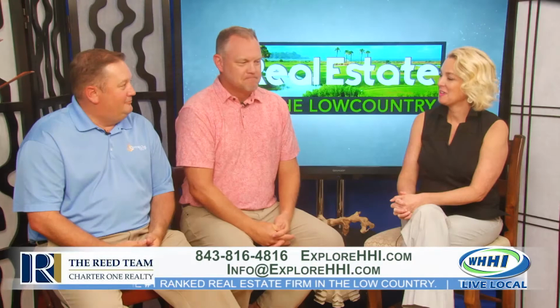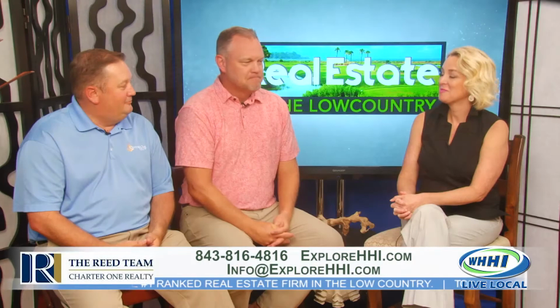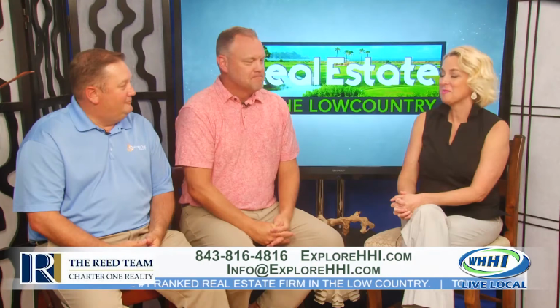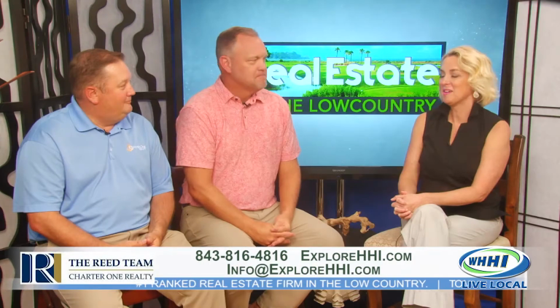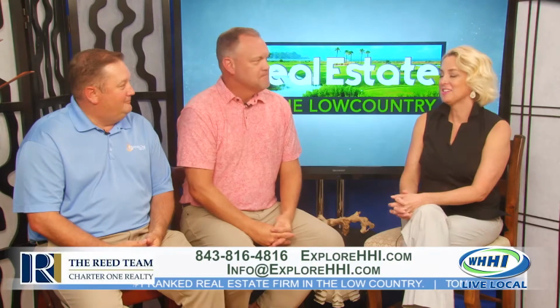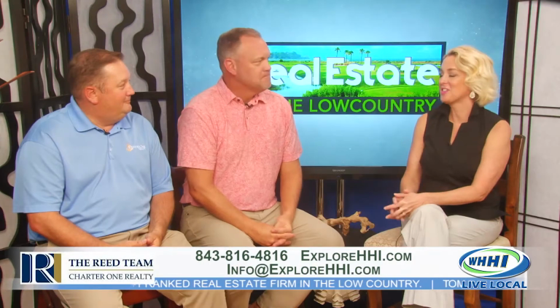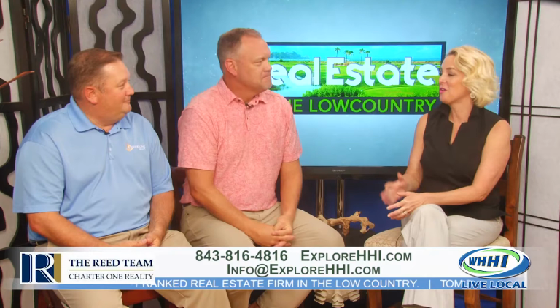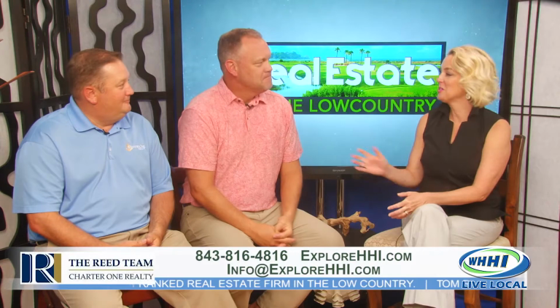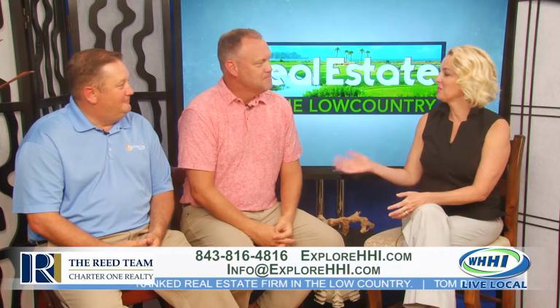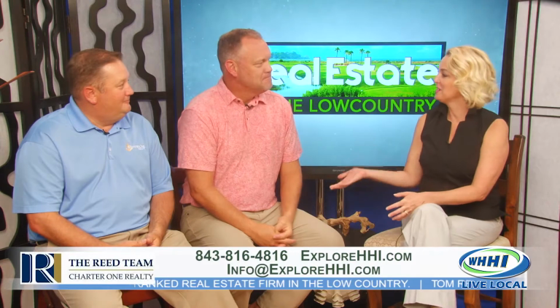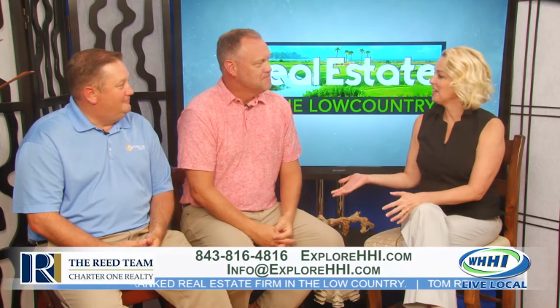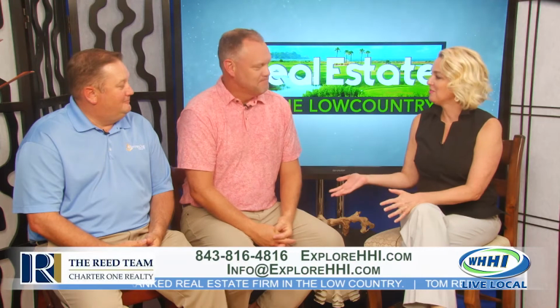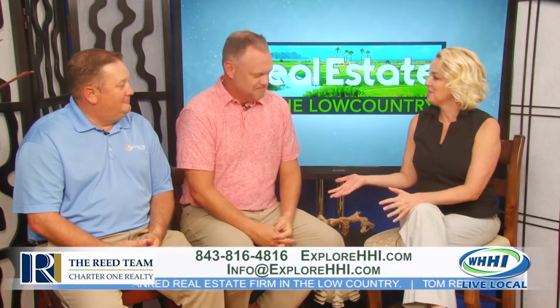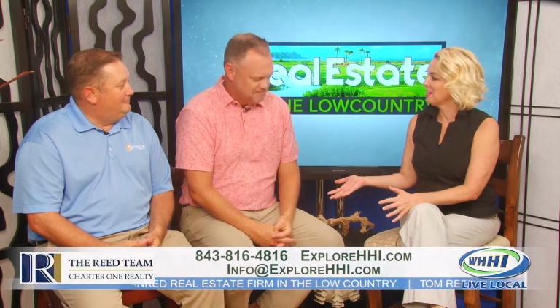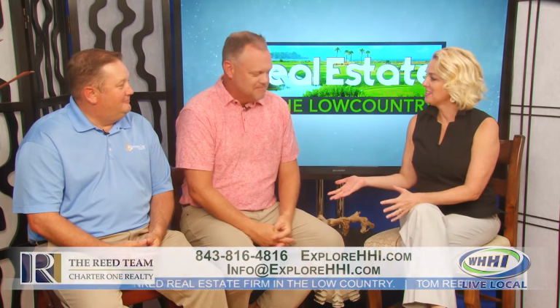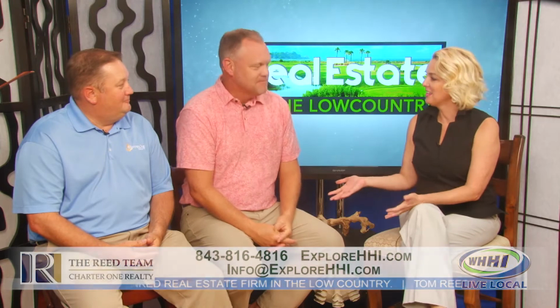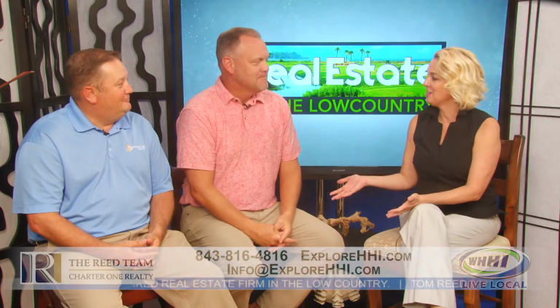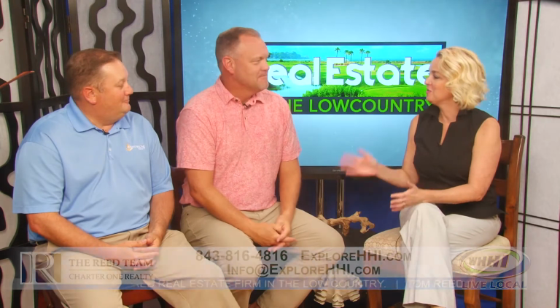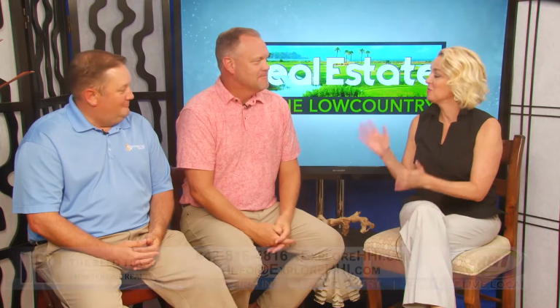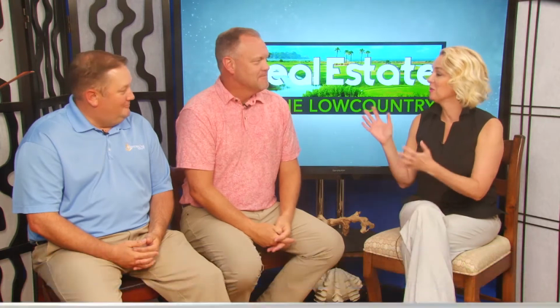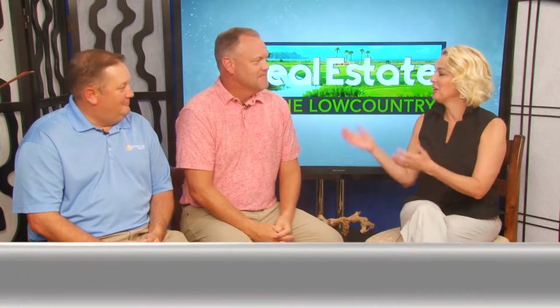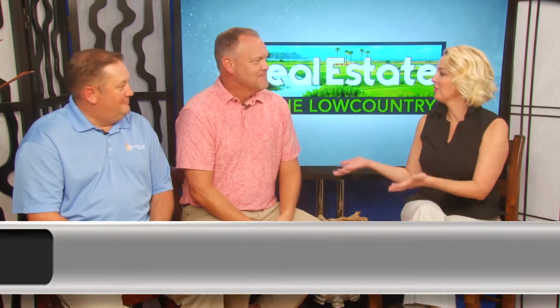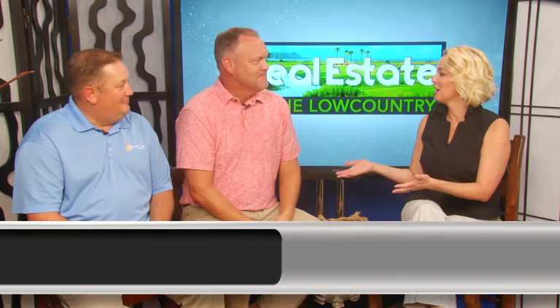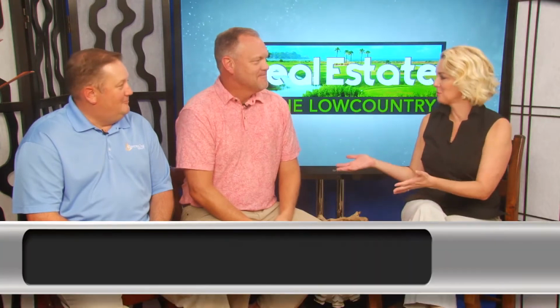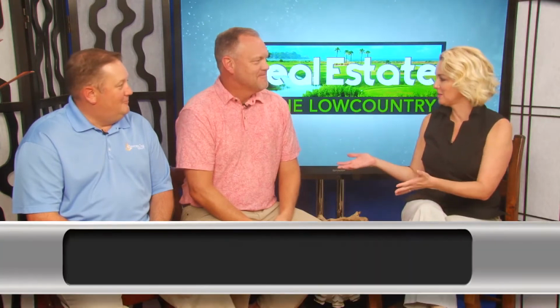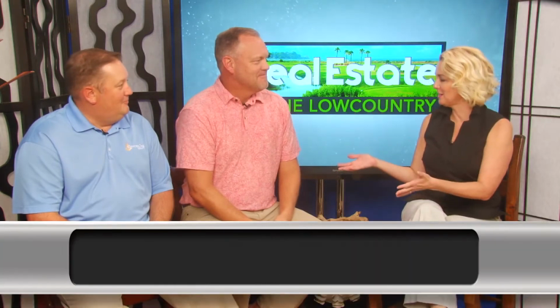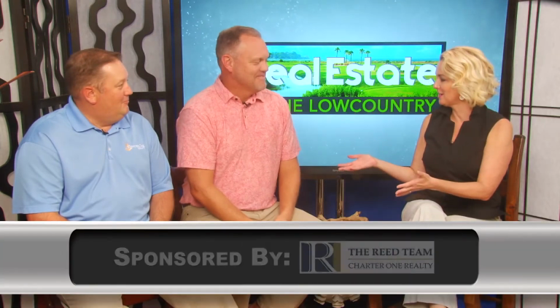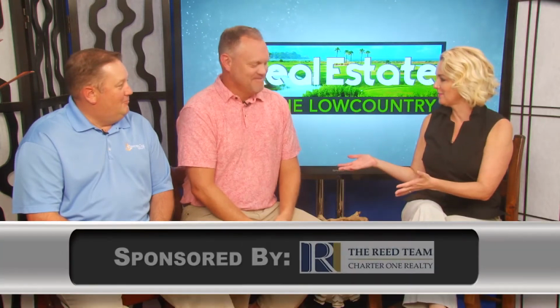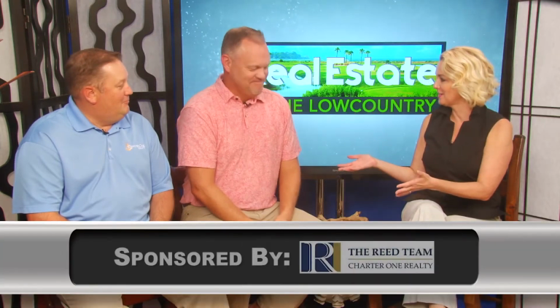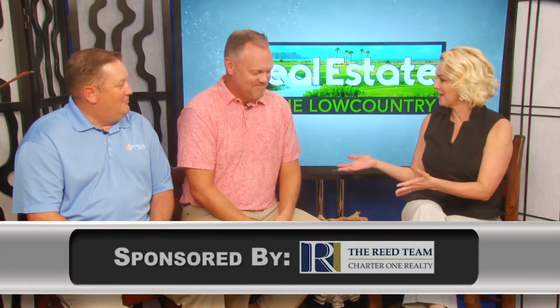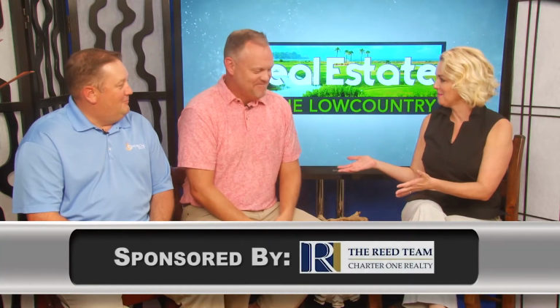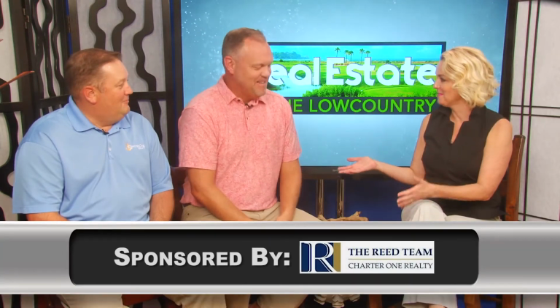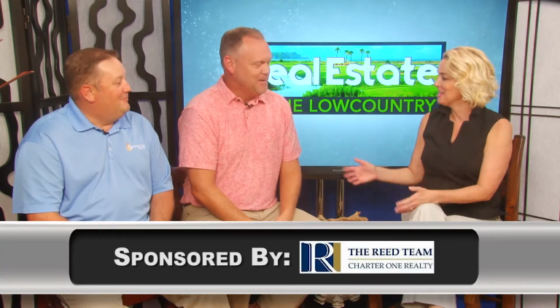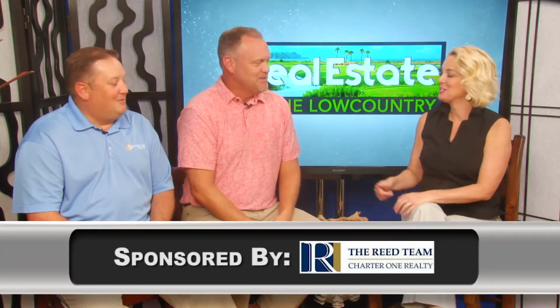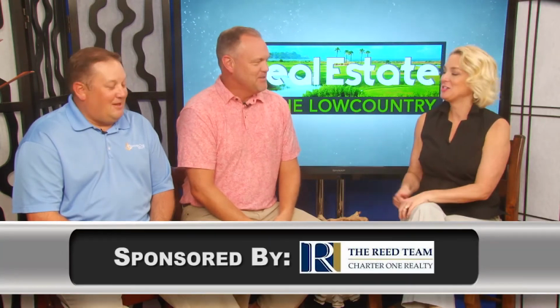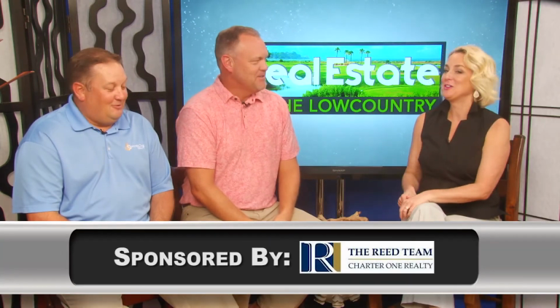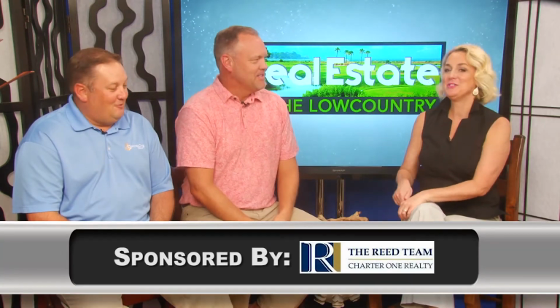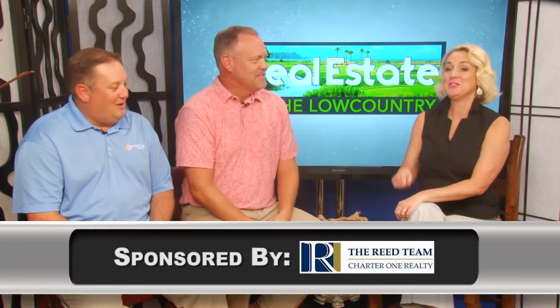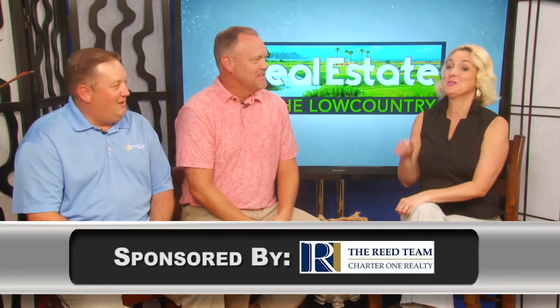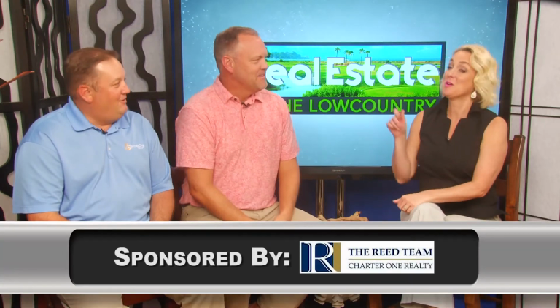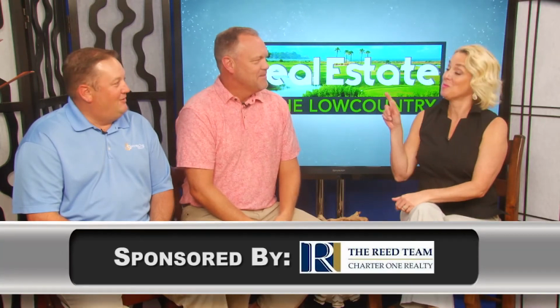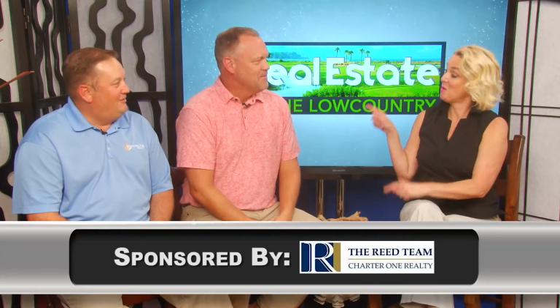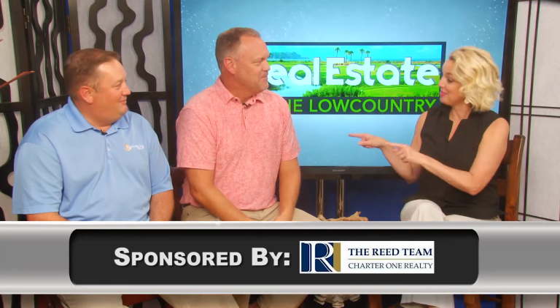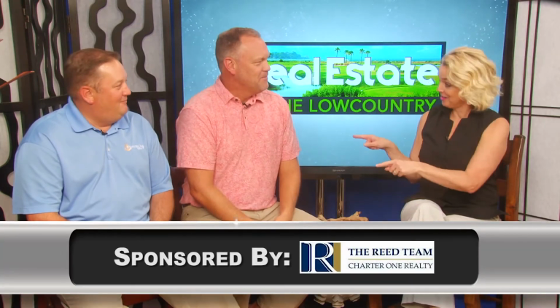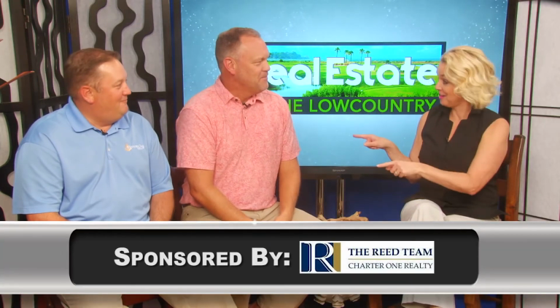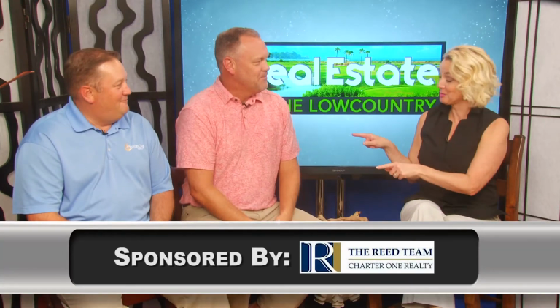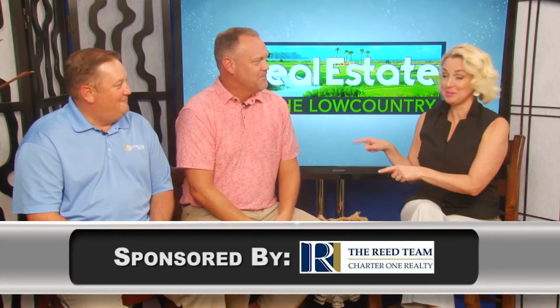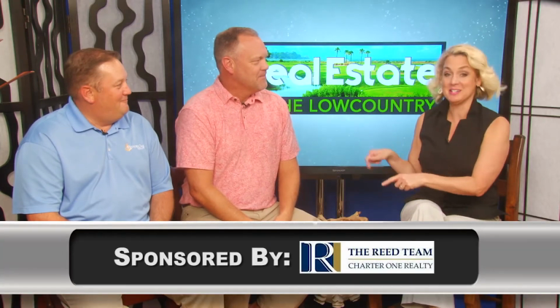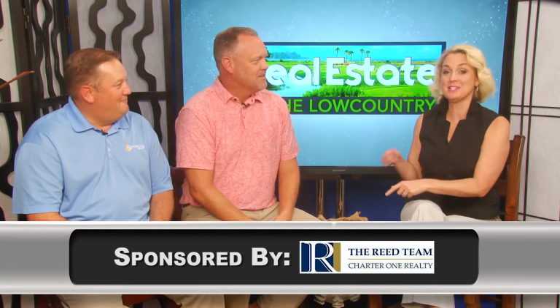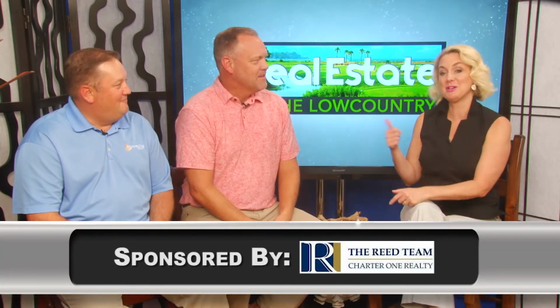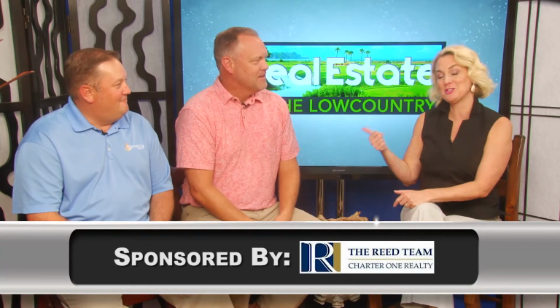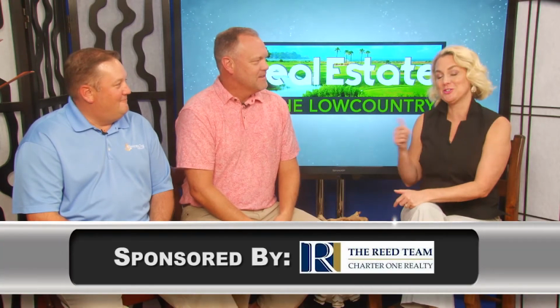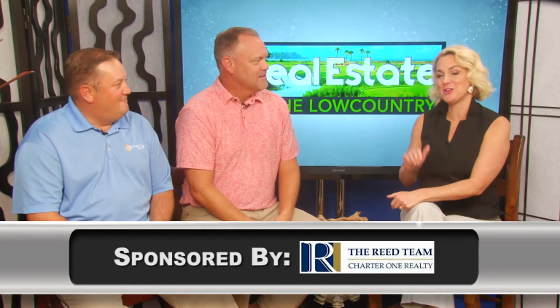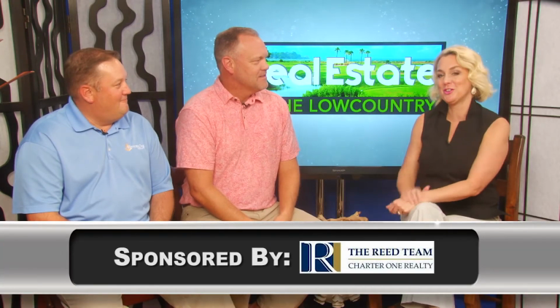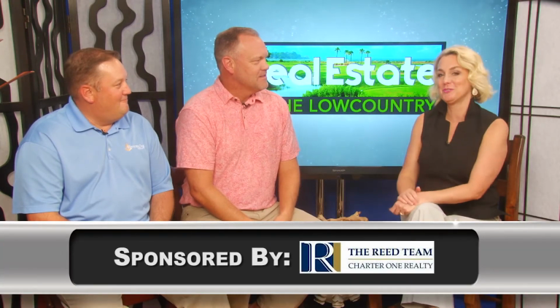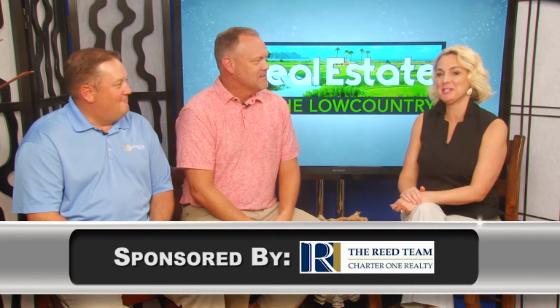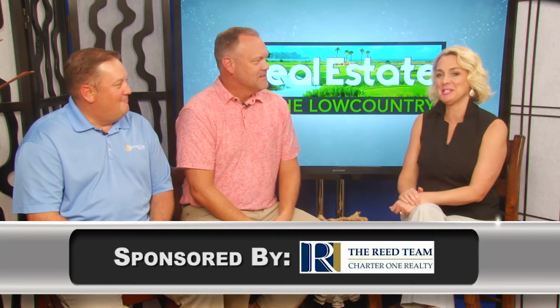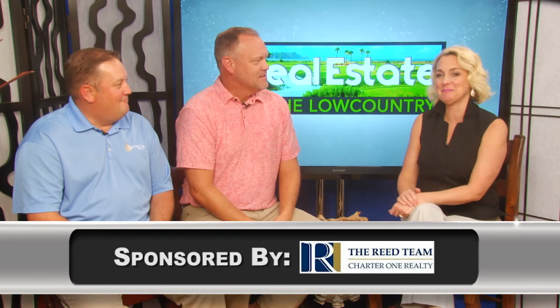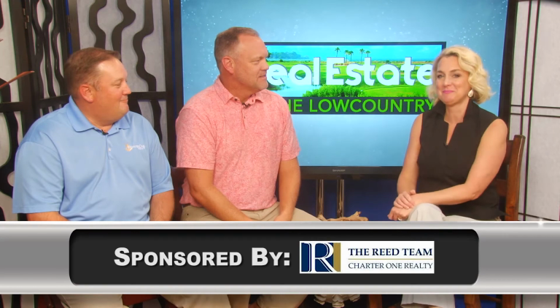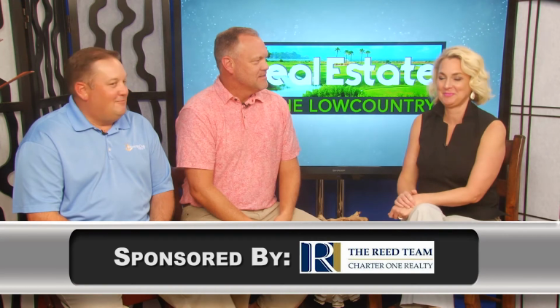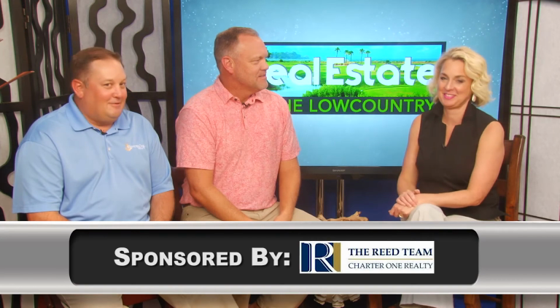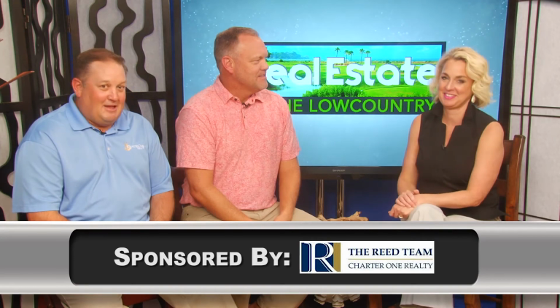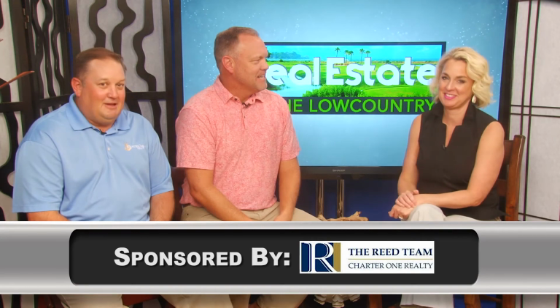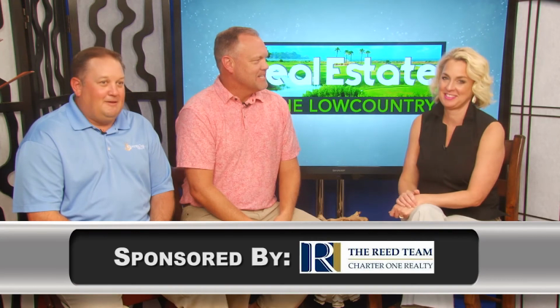It's always great to have you guys. Thank you for bringing your expertise every time. So if you want their expertise, make sure you're calling the Reed team.